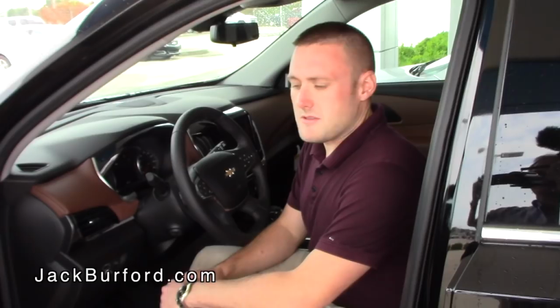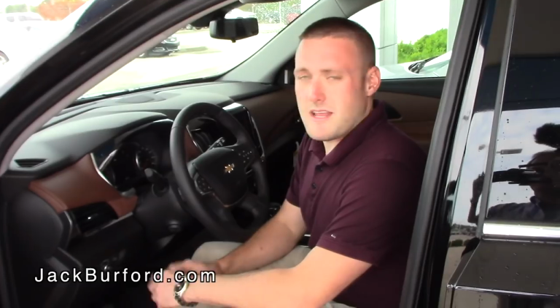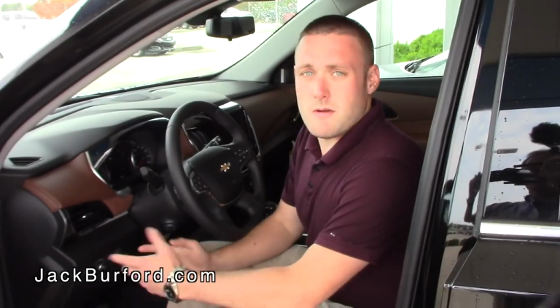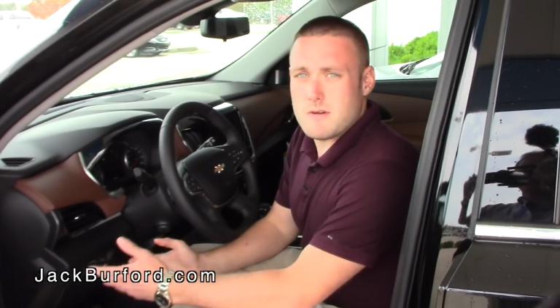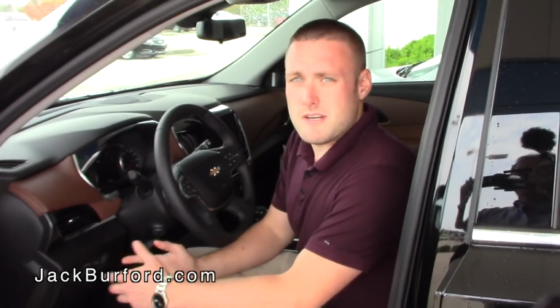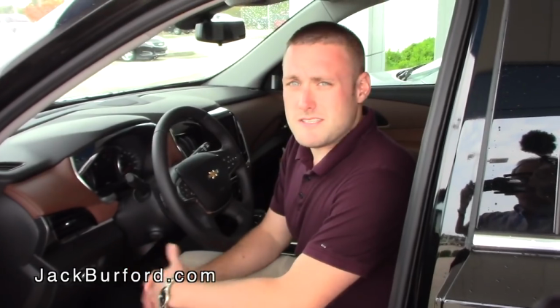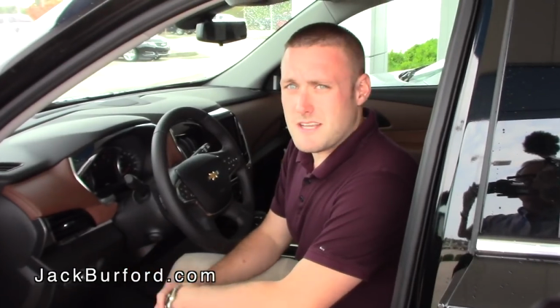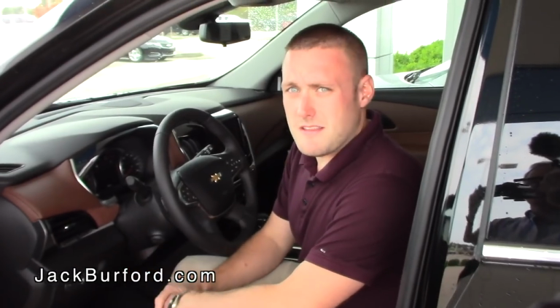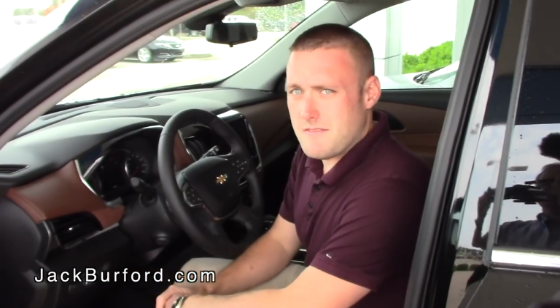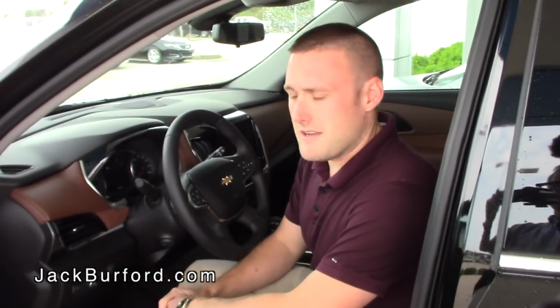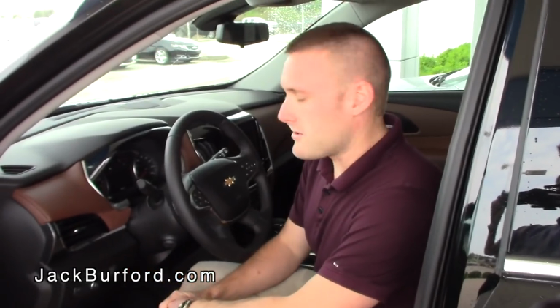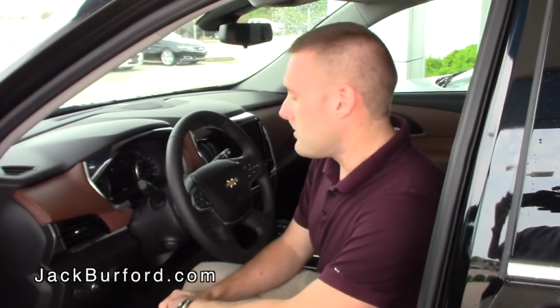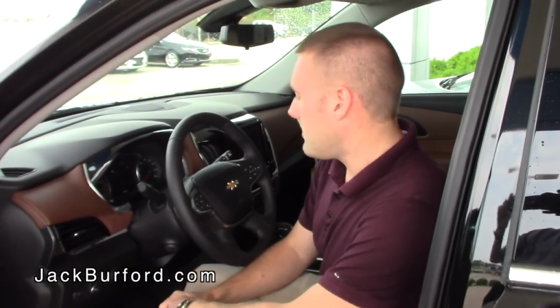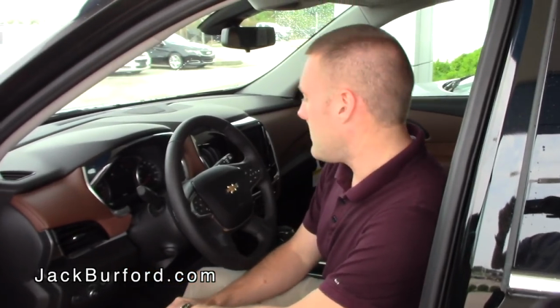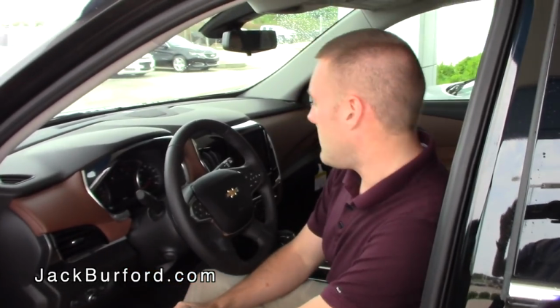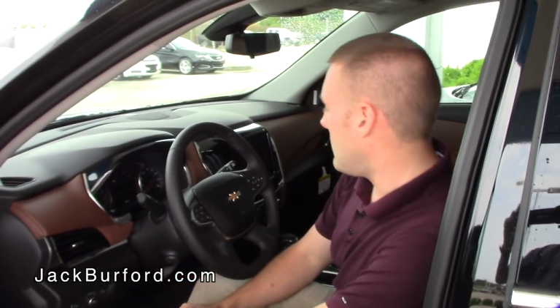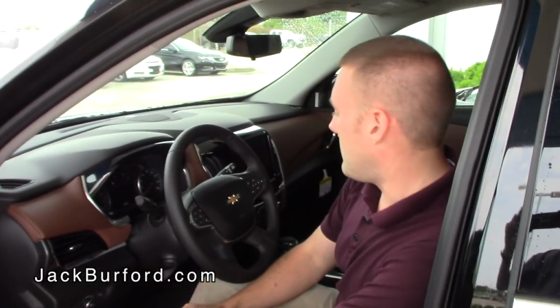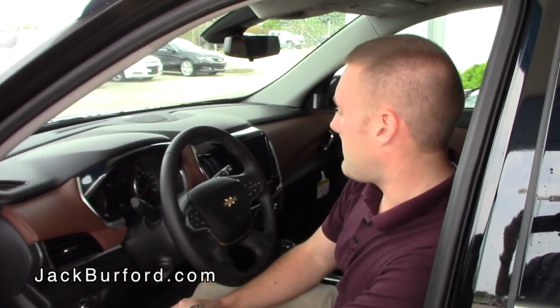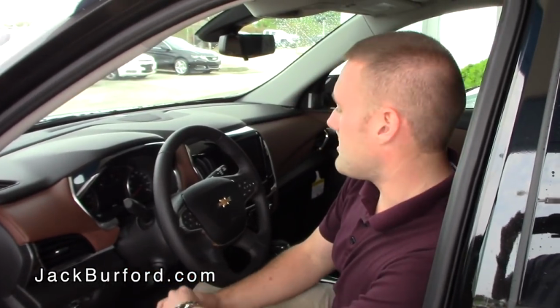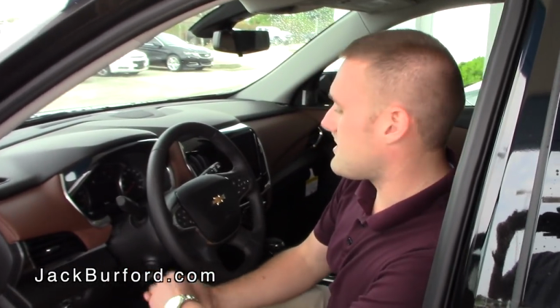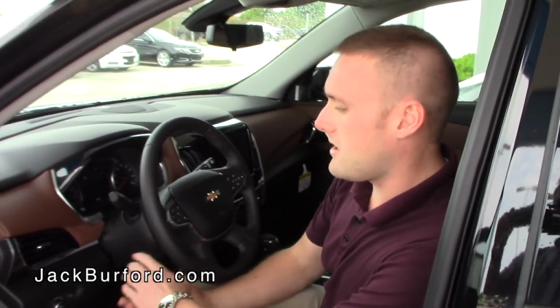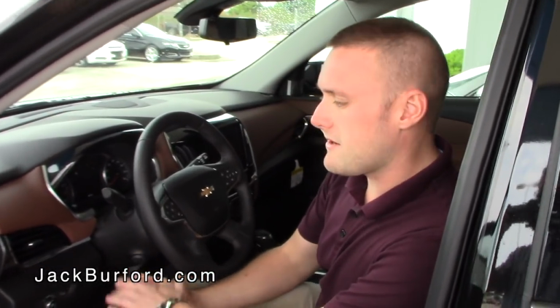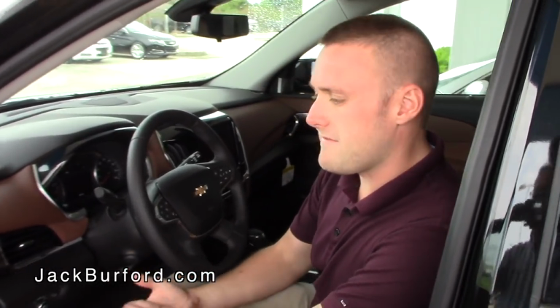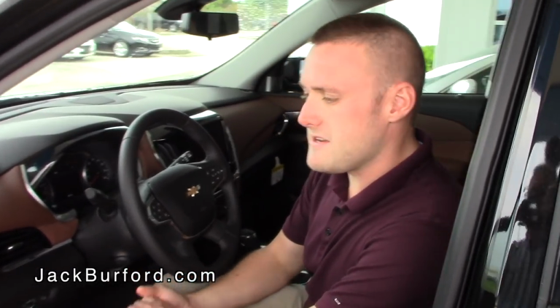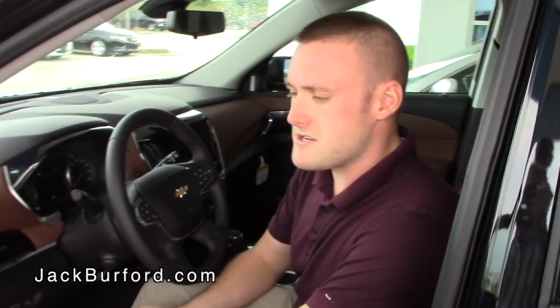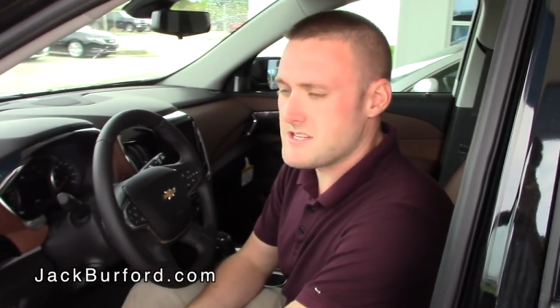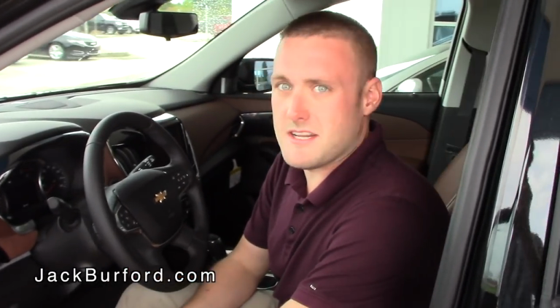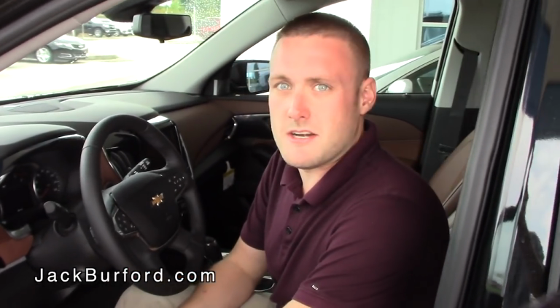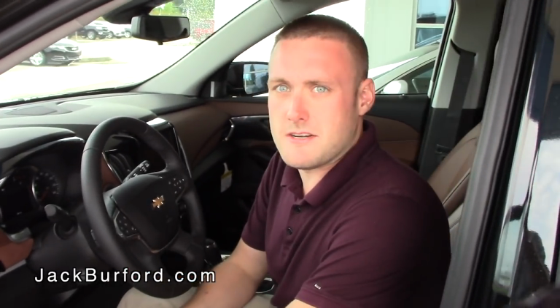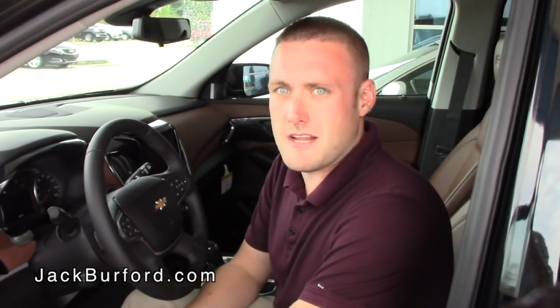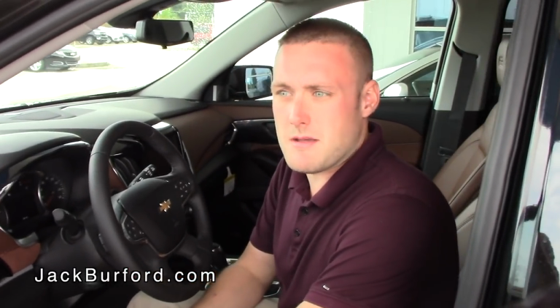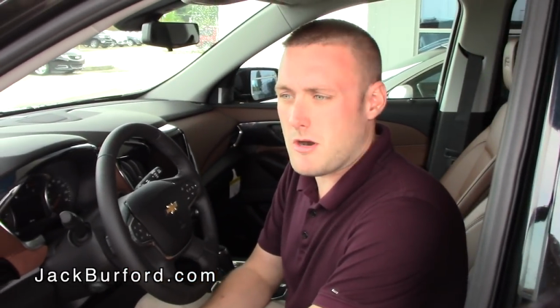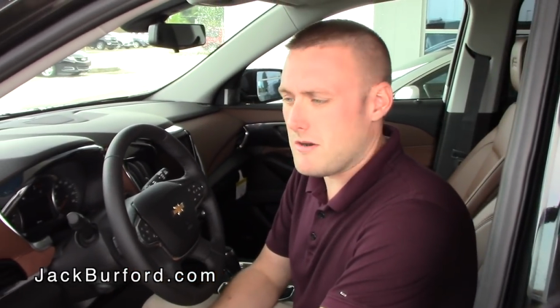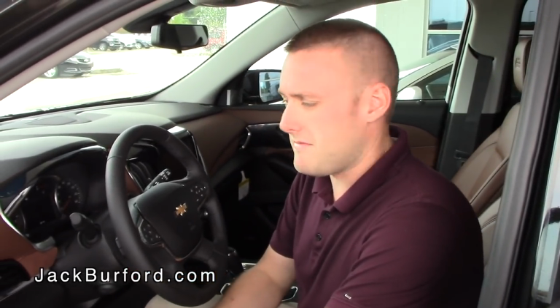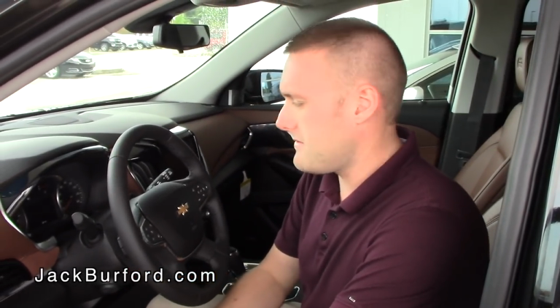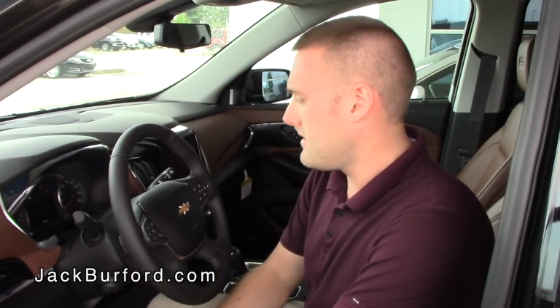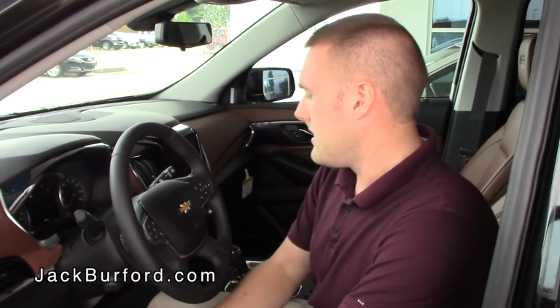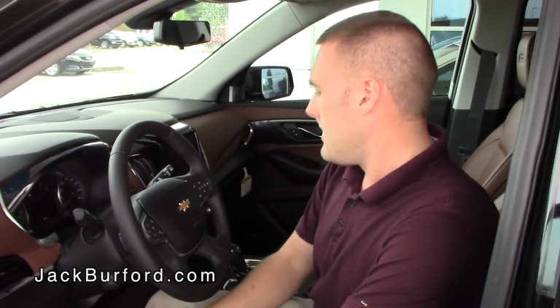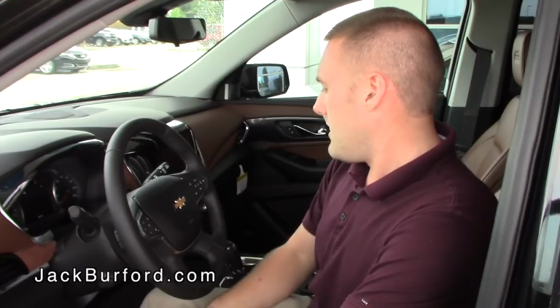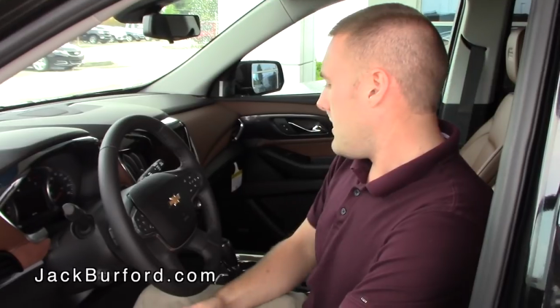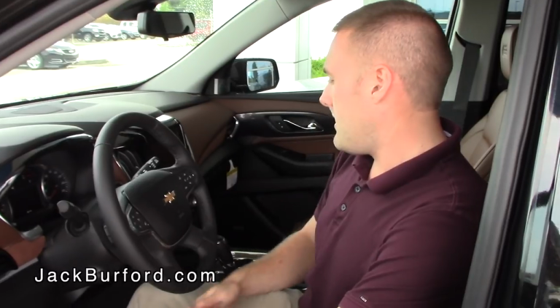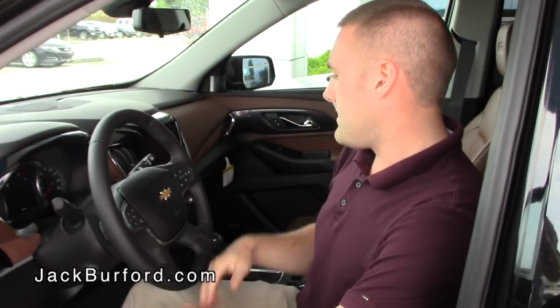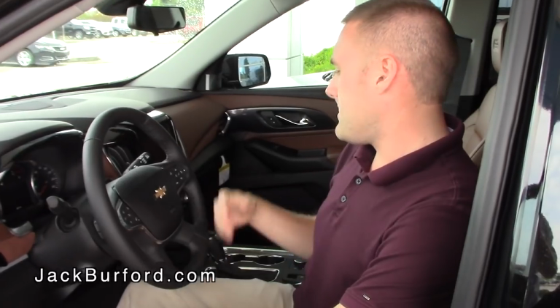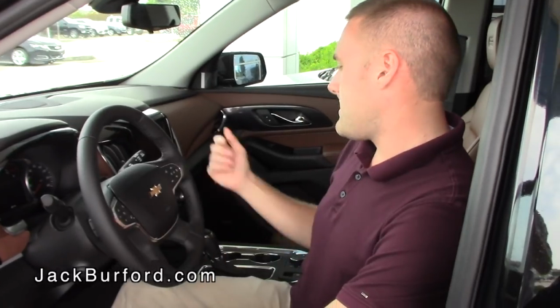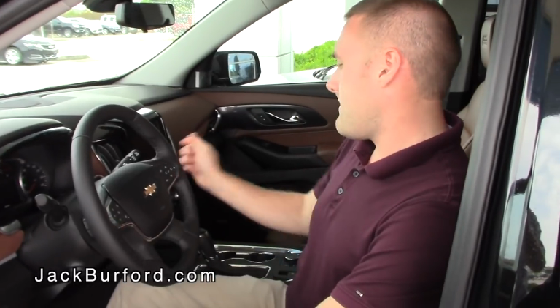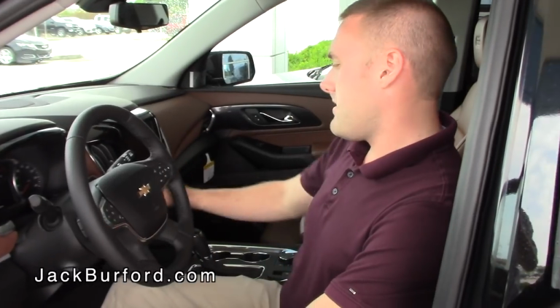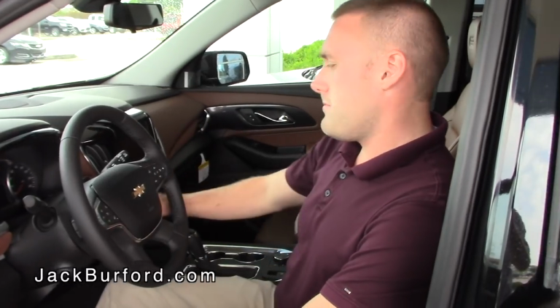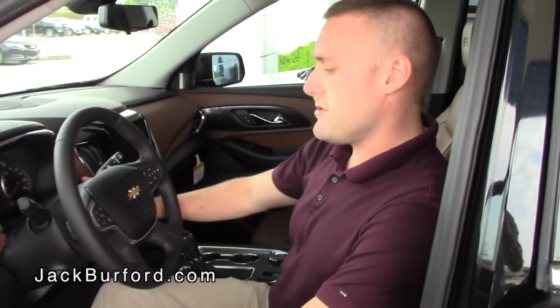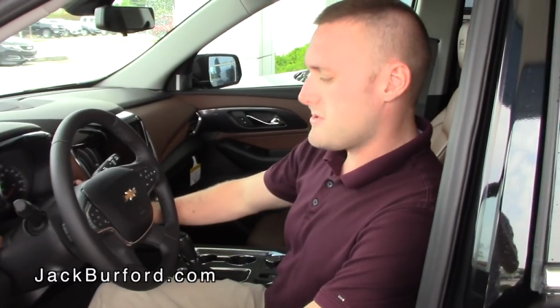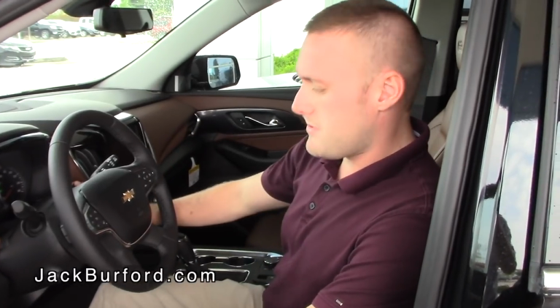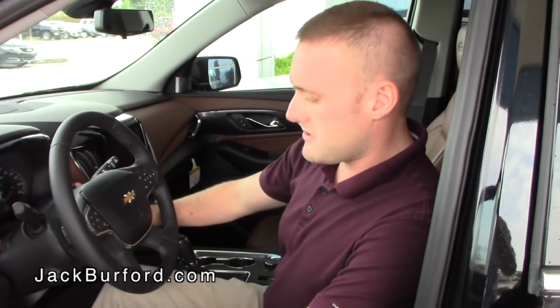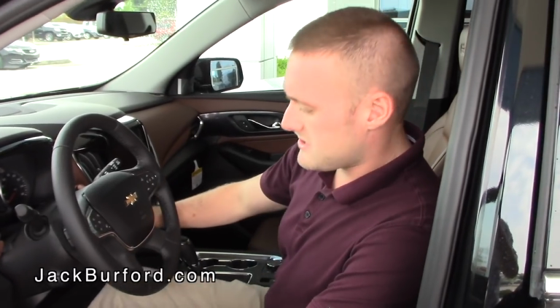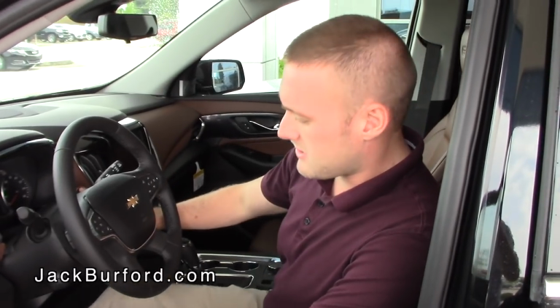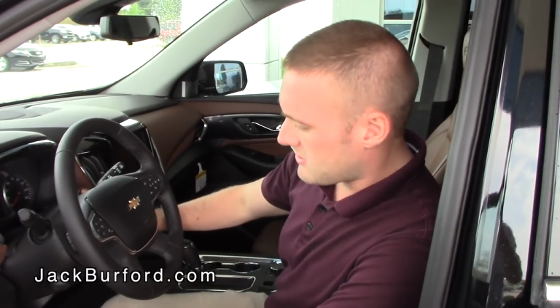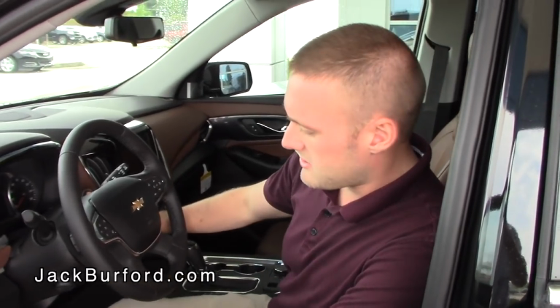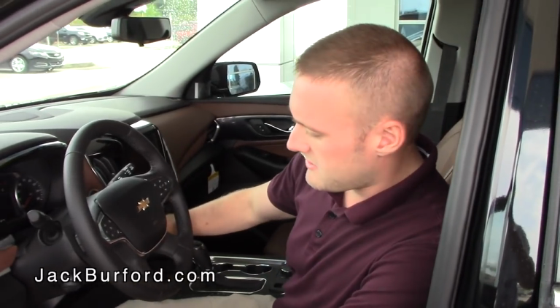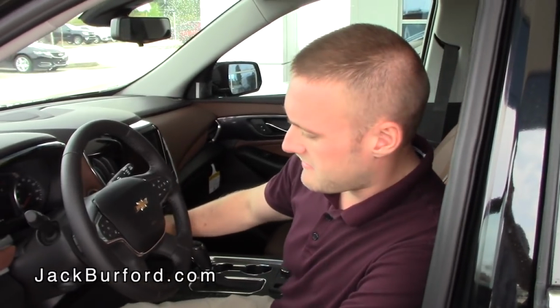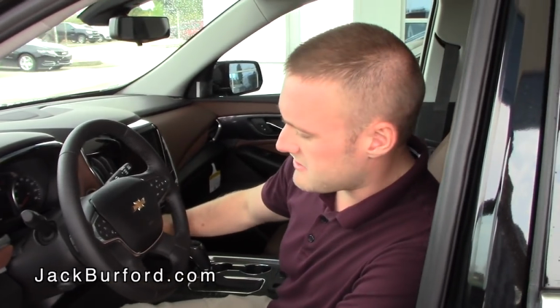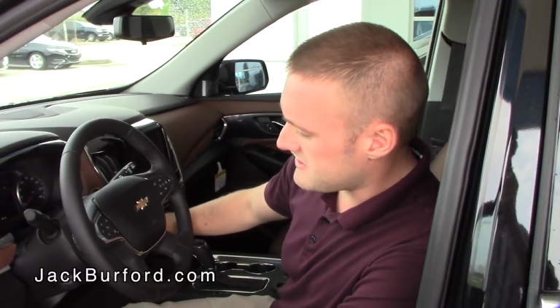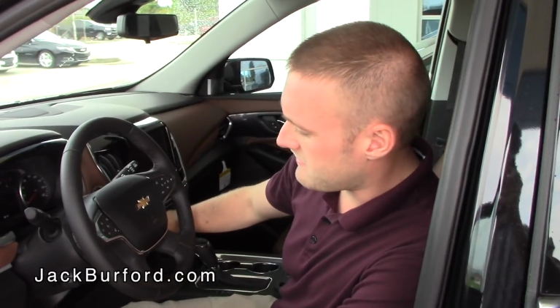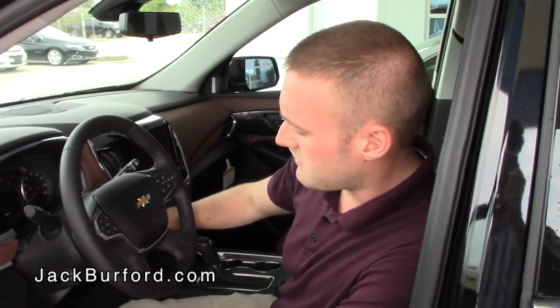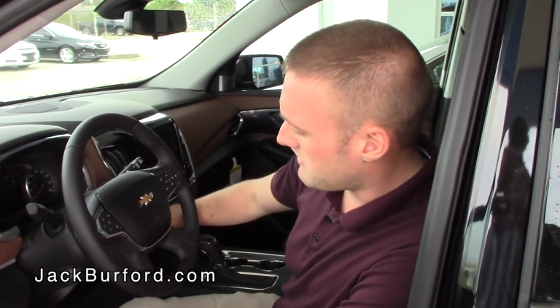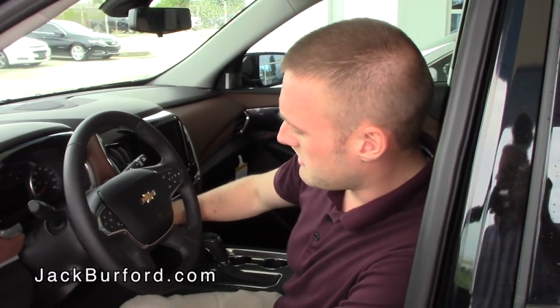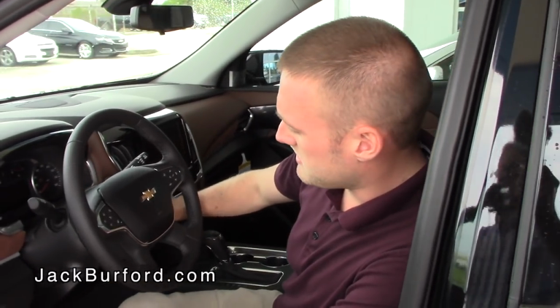Now we're inside the vehicle. There are a lot of features in here to name off. It does have the push button start, first and foremost.